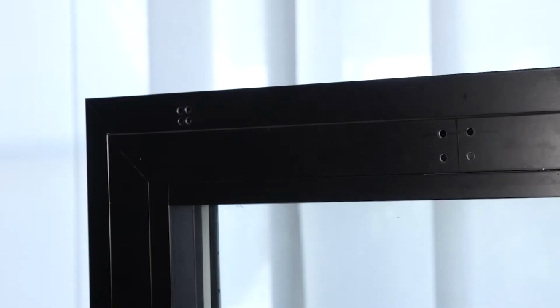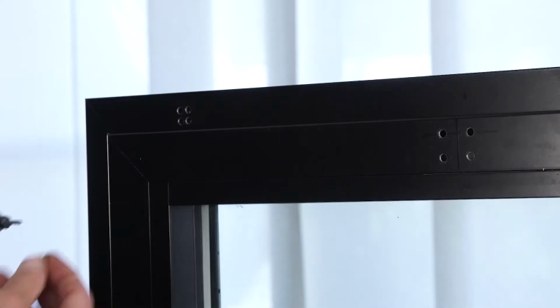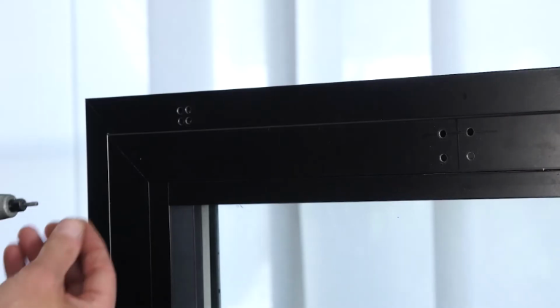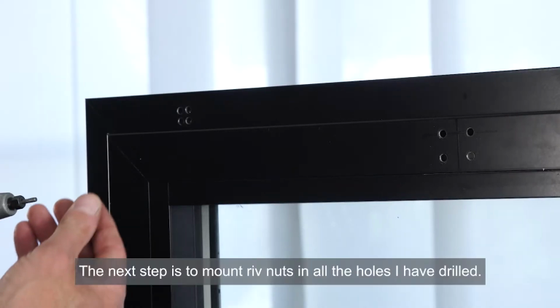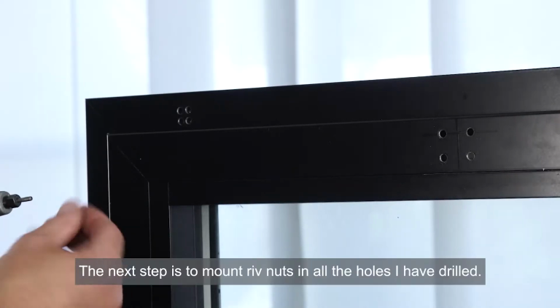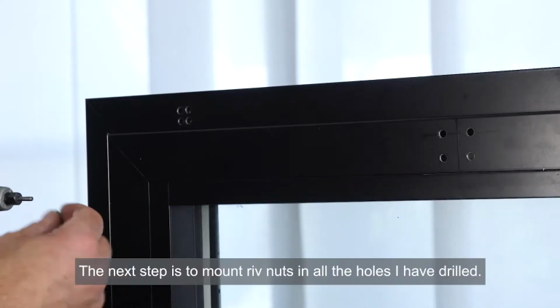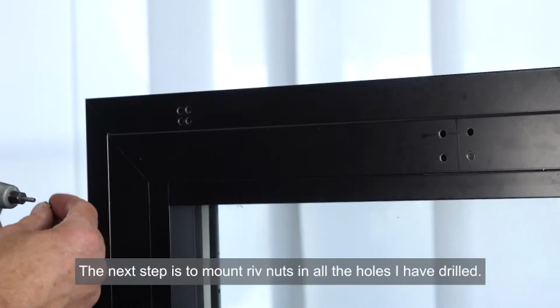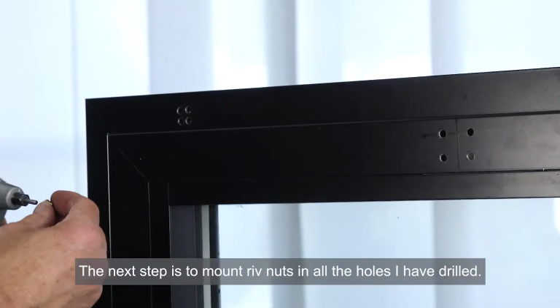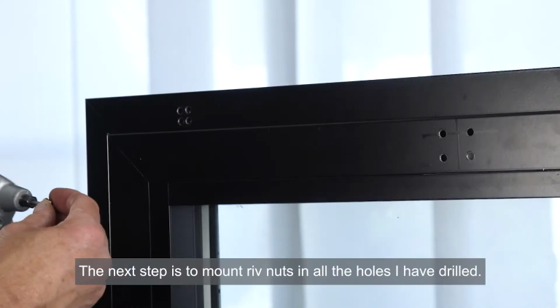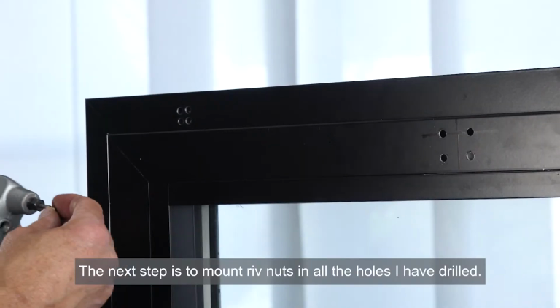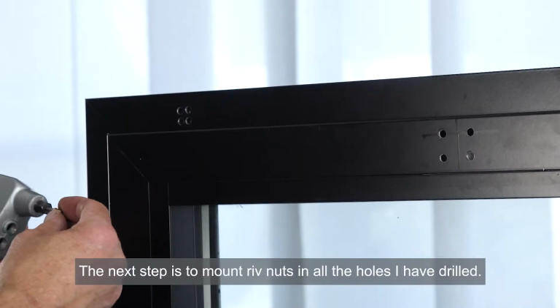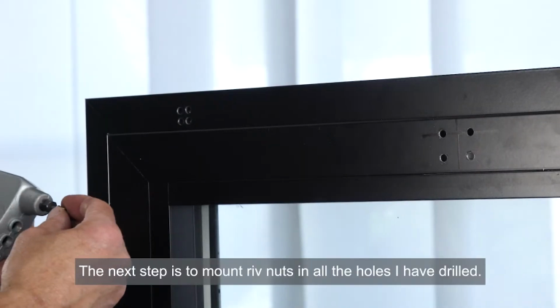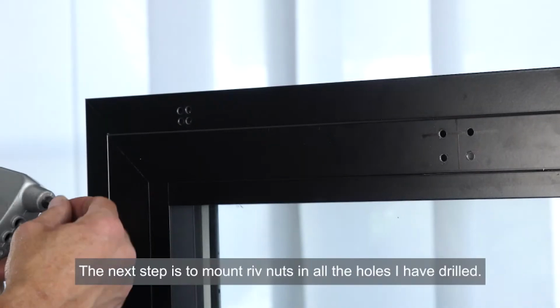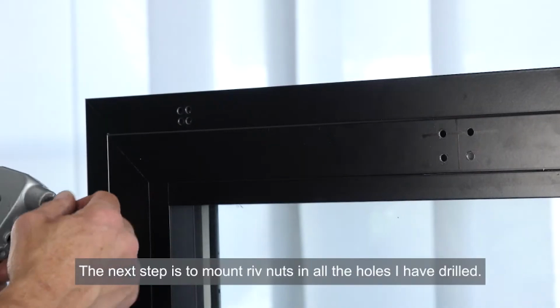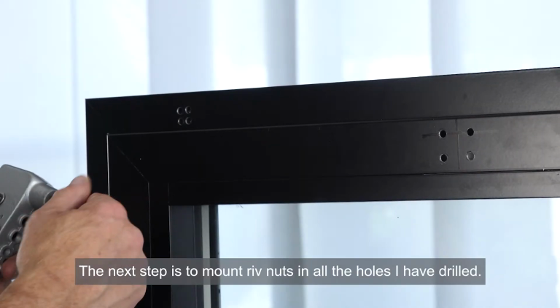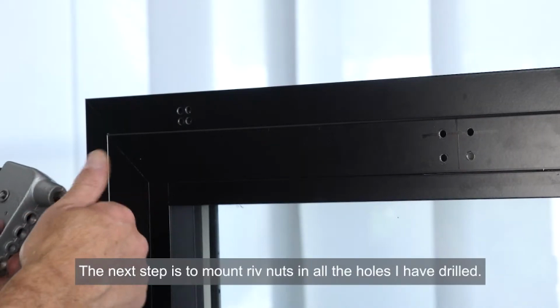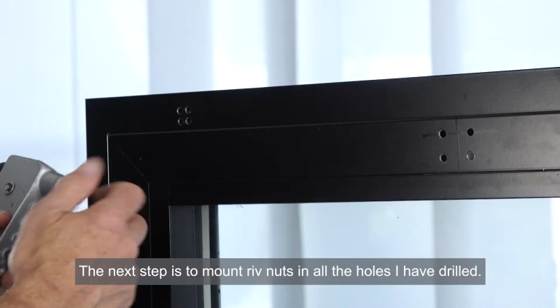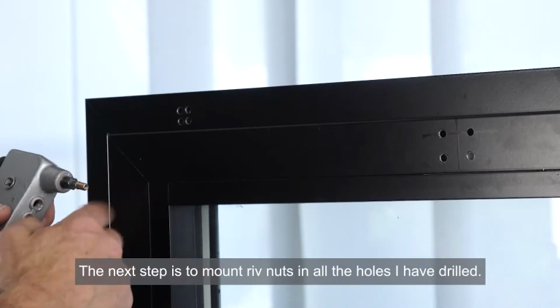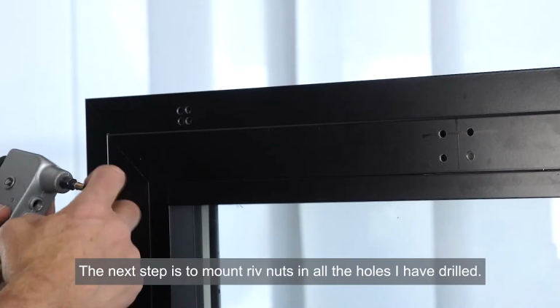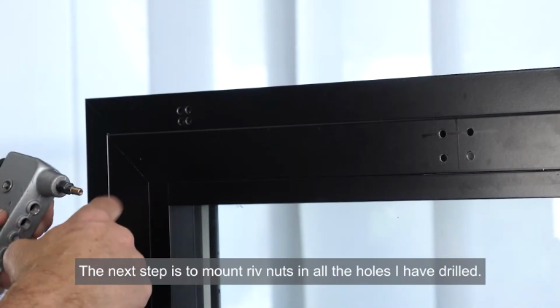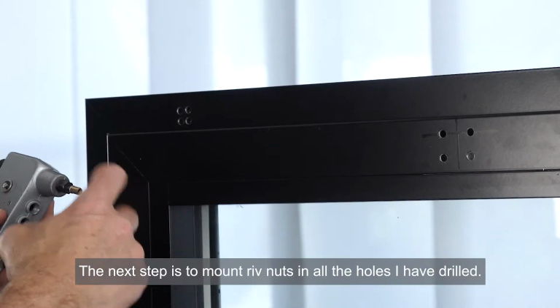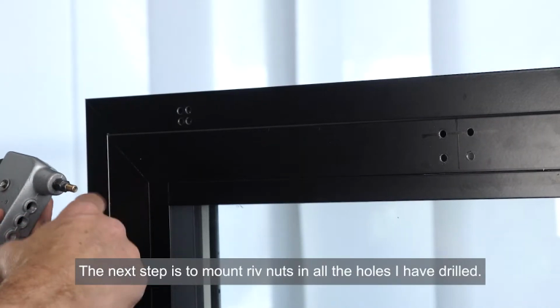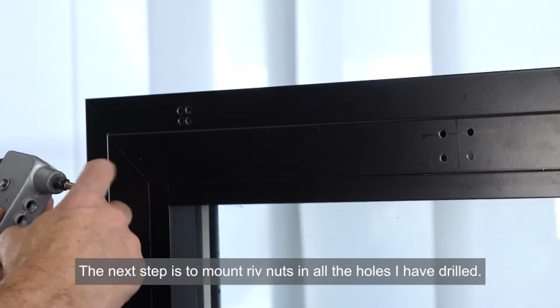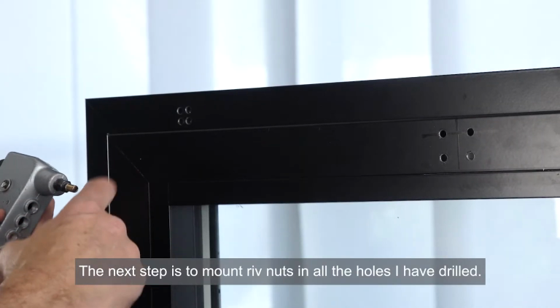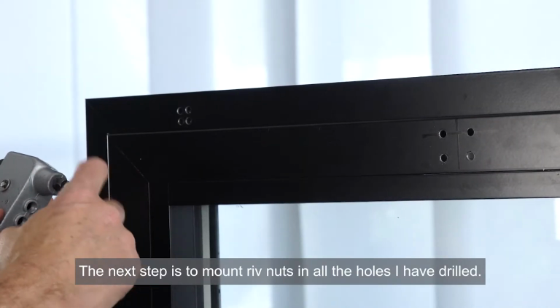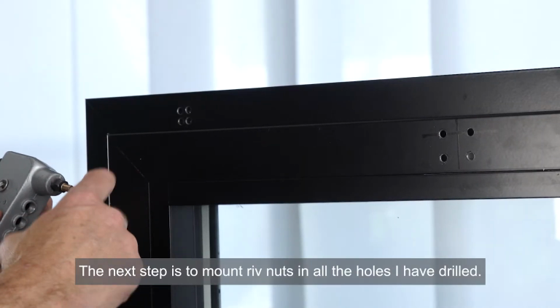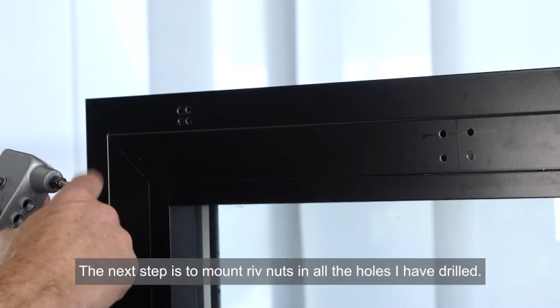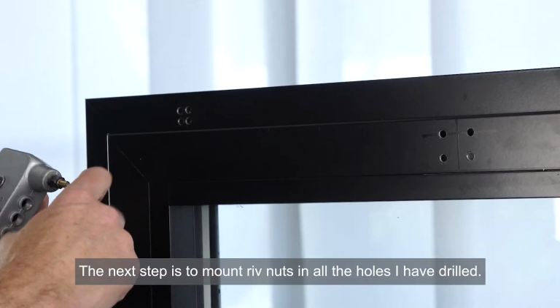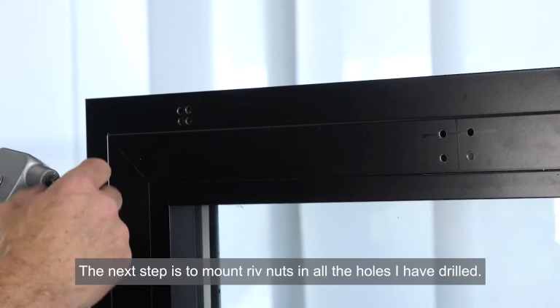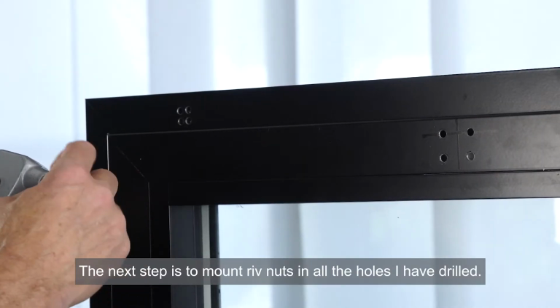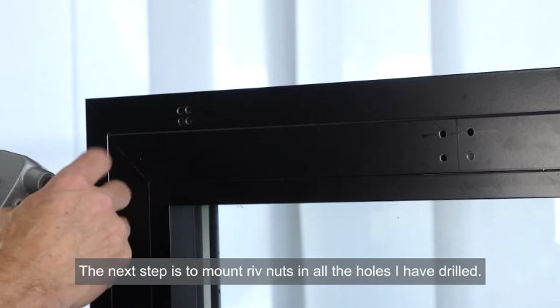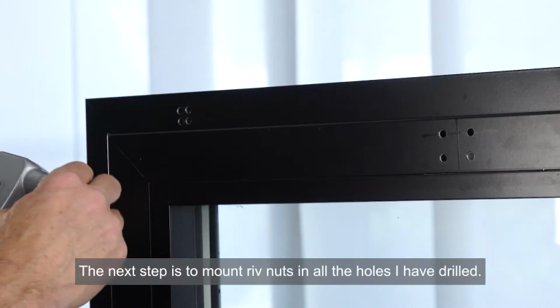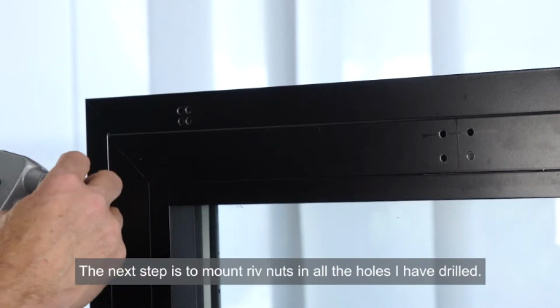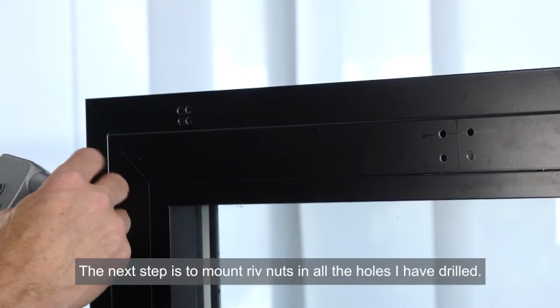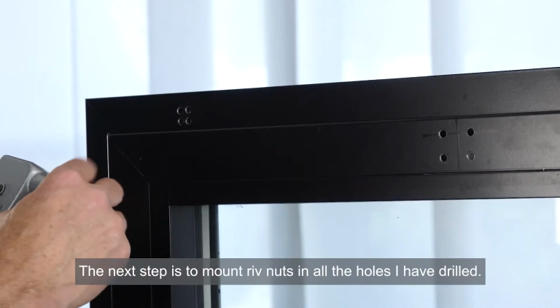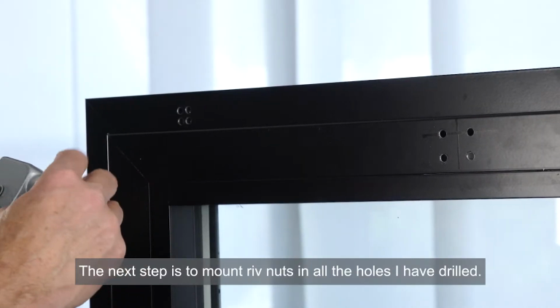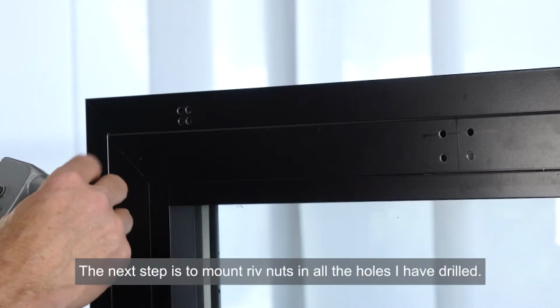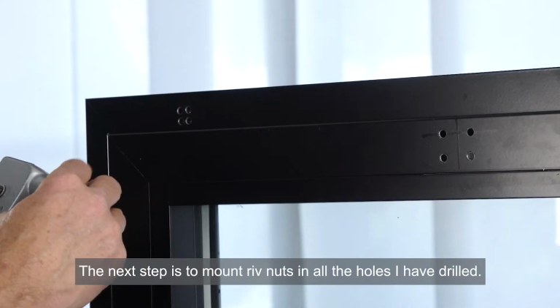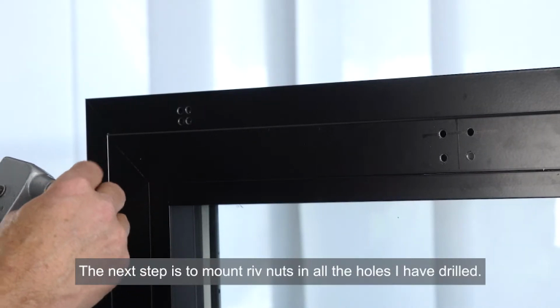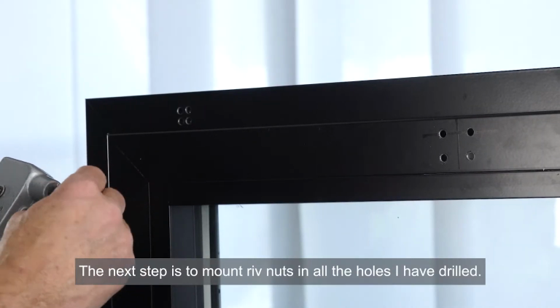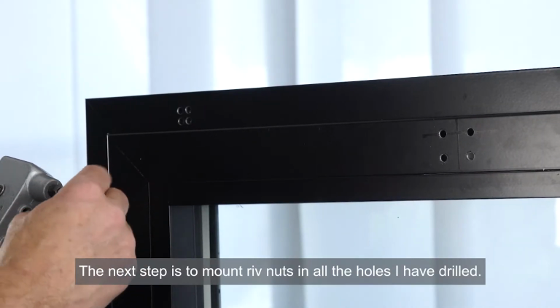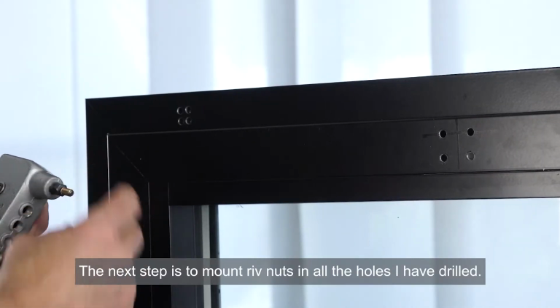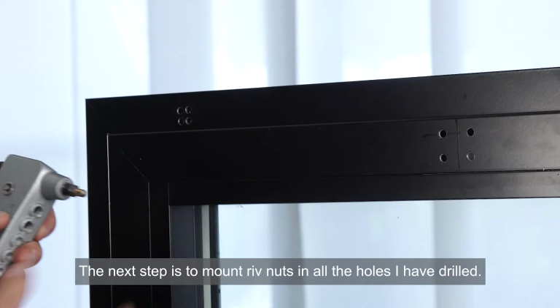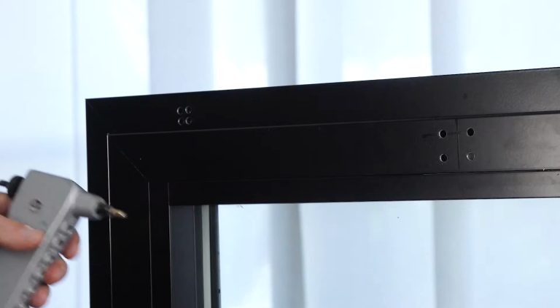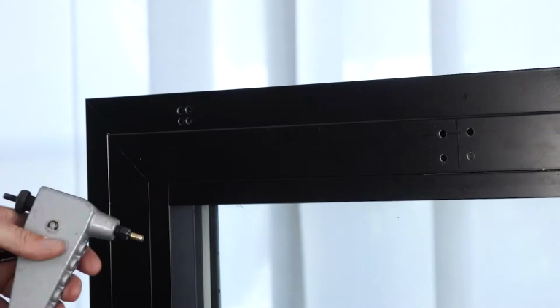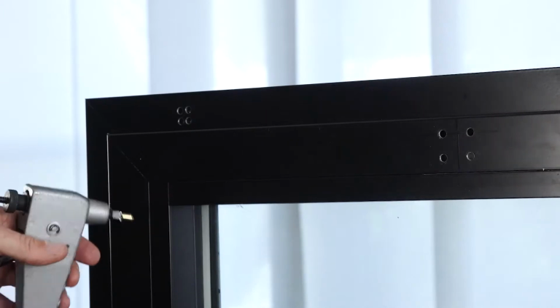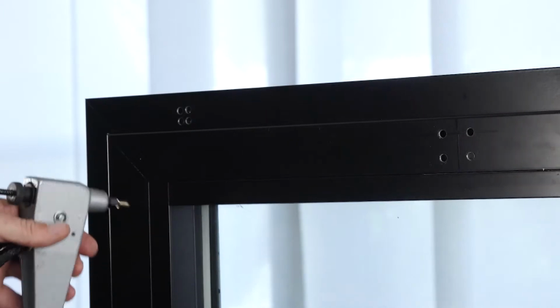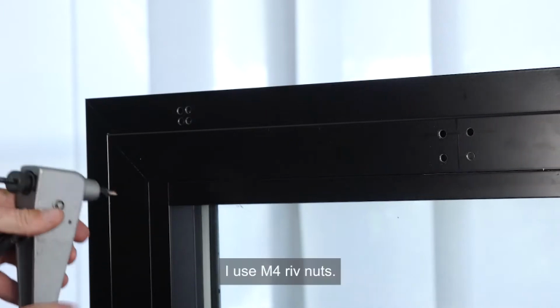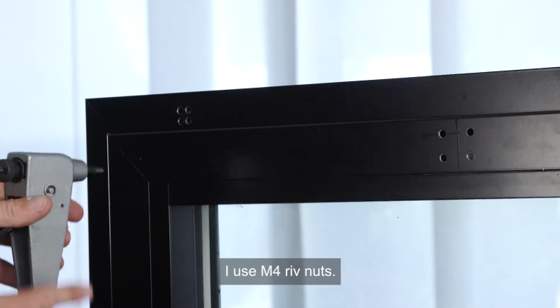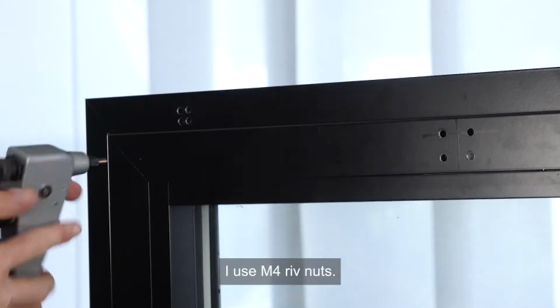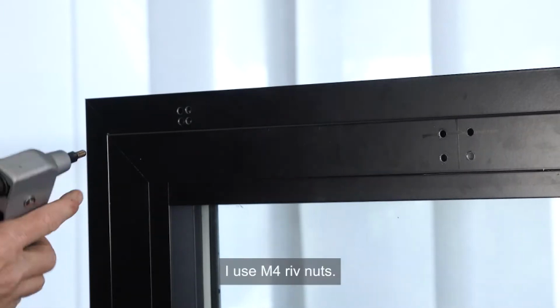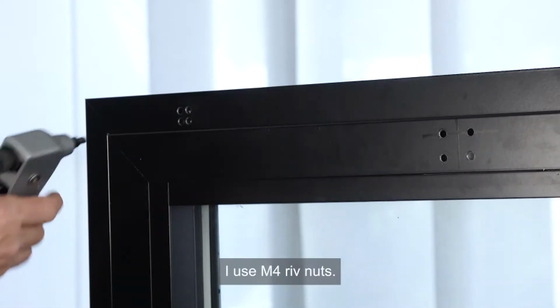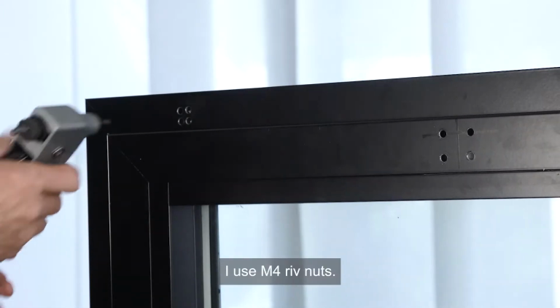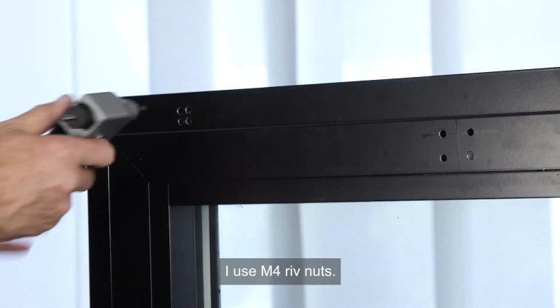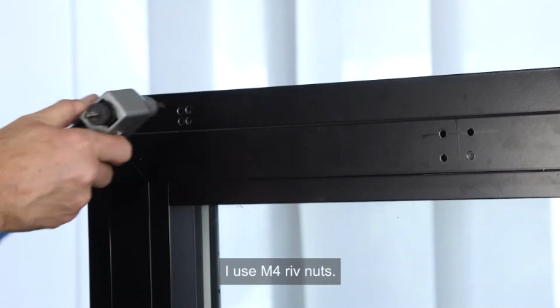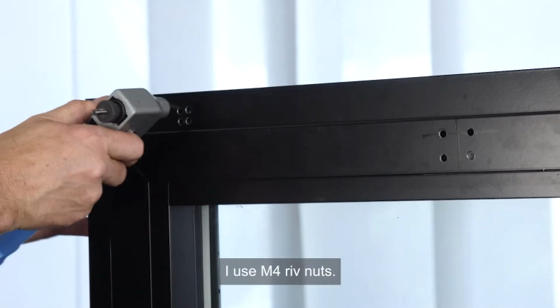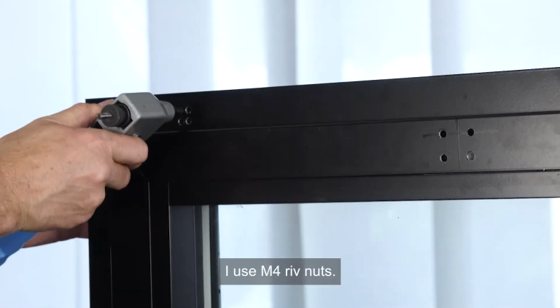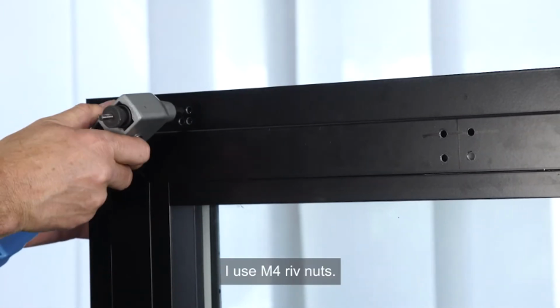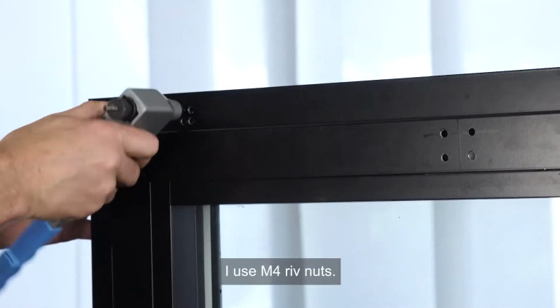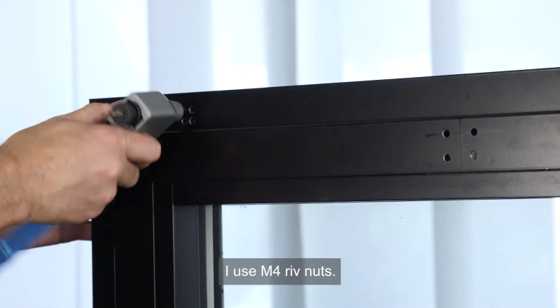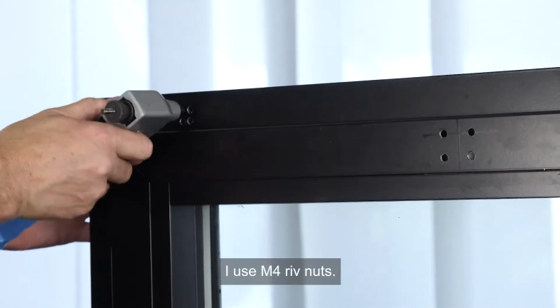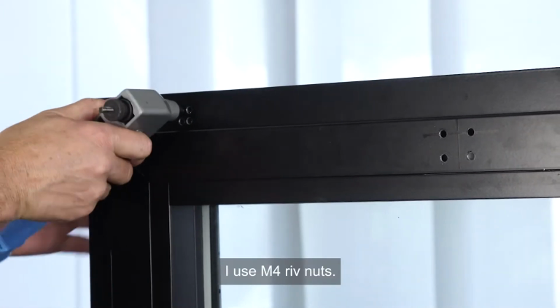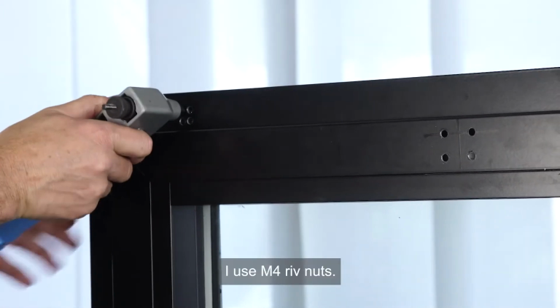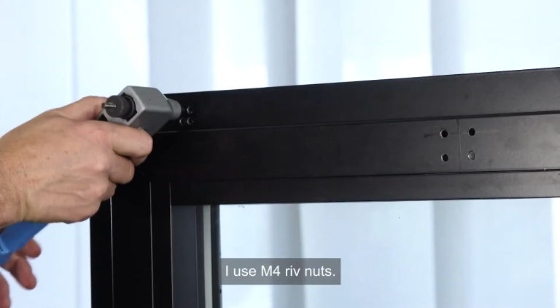The next step is to mount rivnuts in all the holes I've drilled. I use M4 rivnuts.